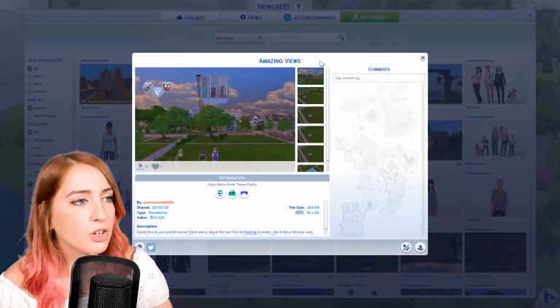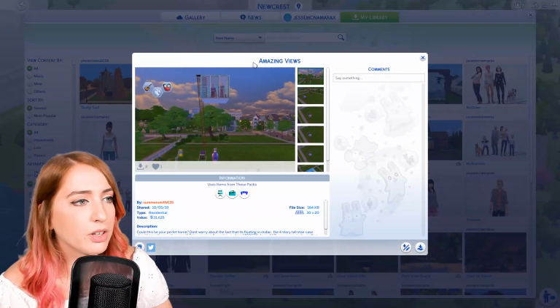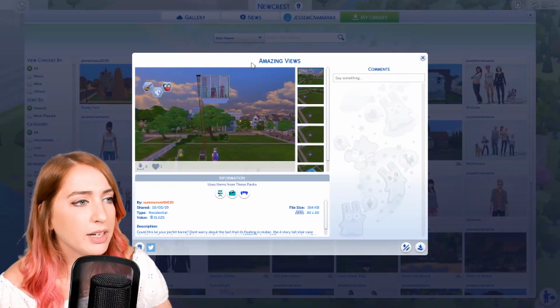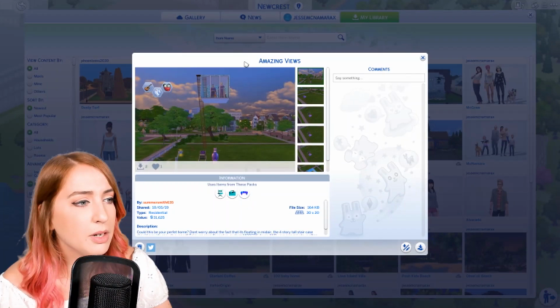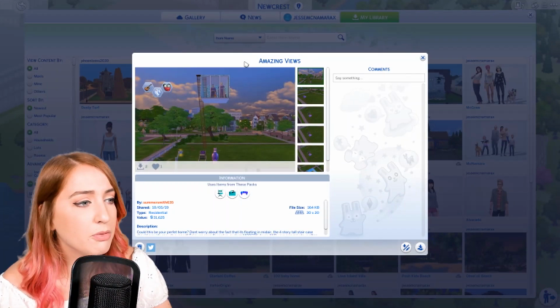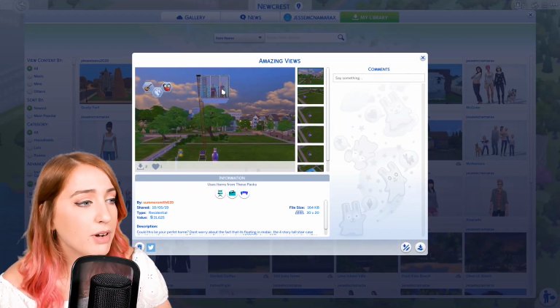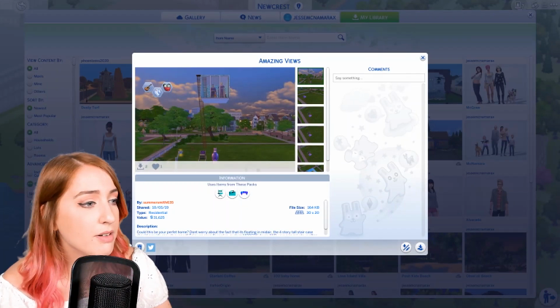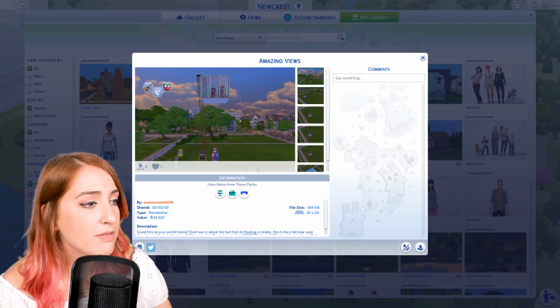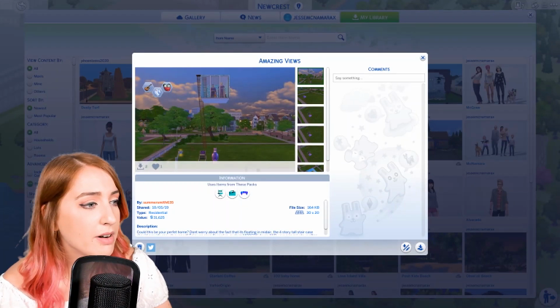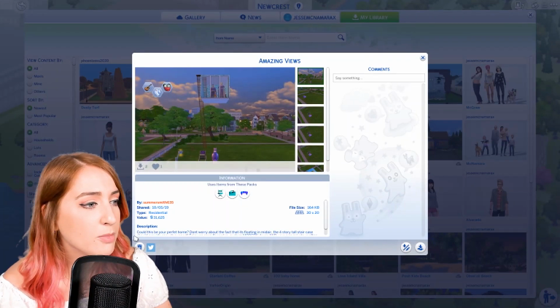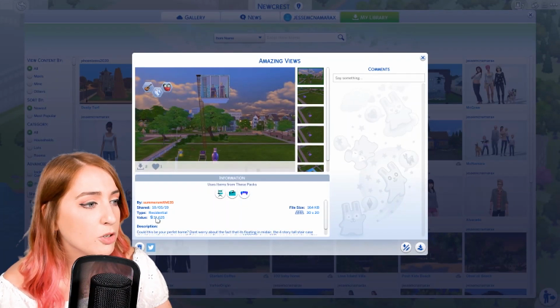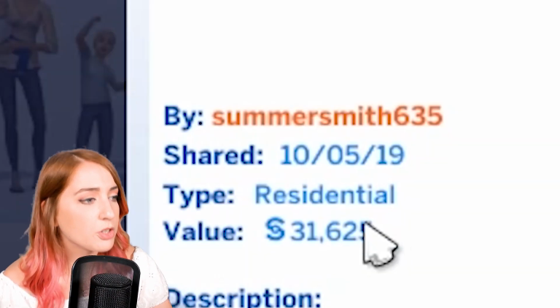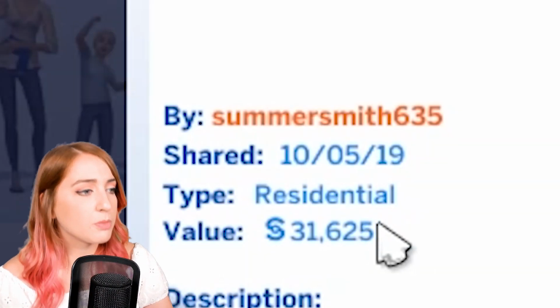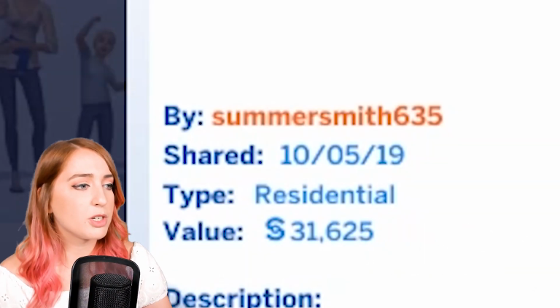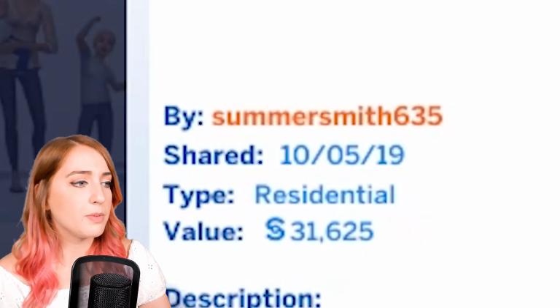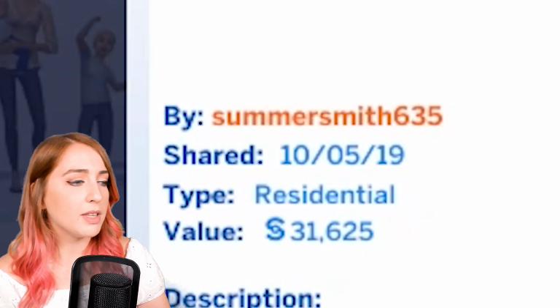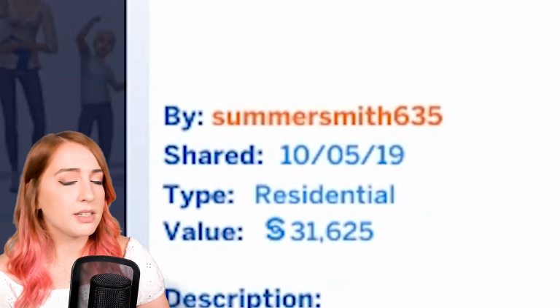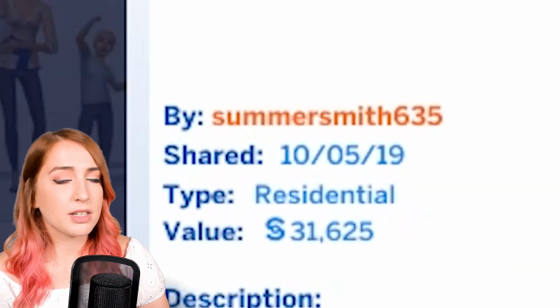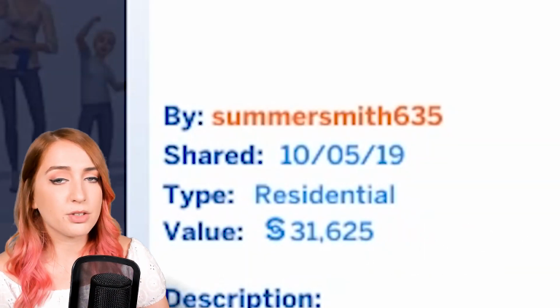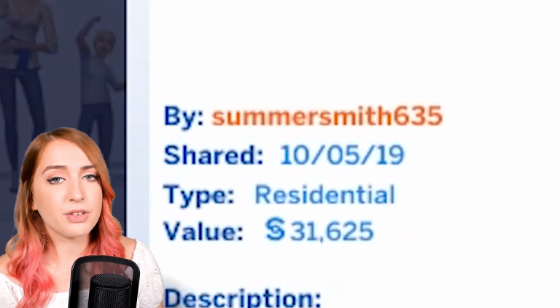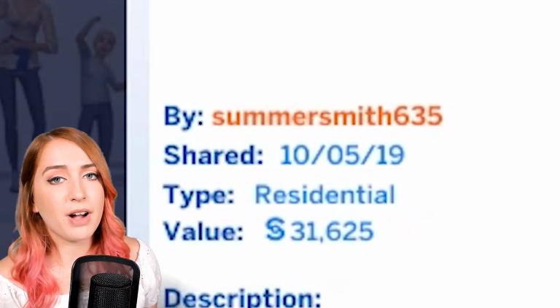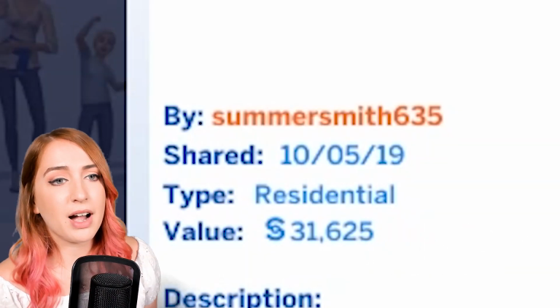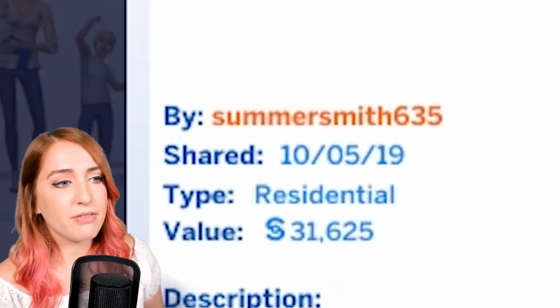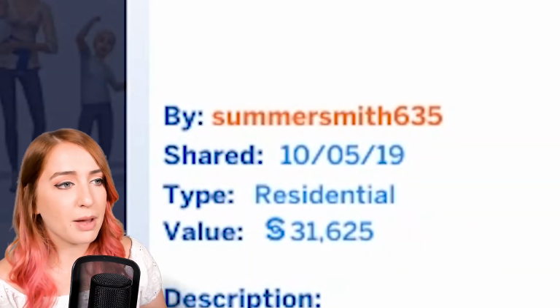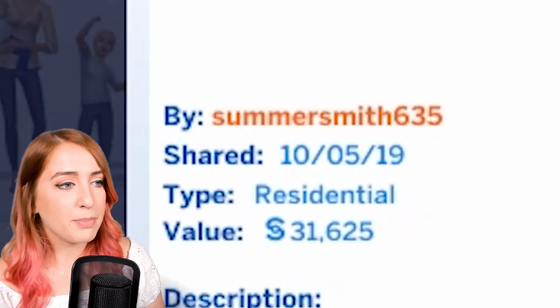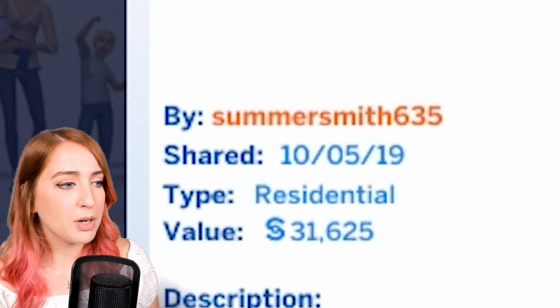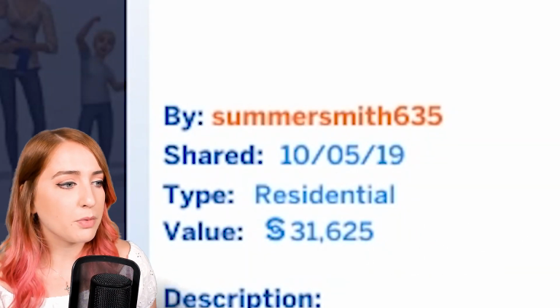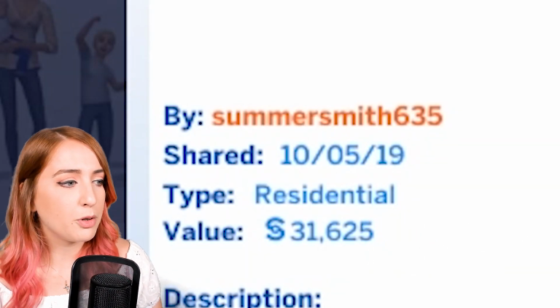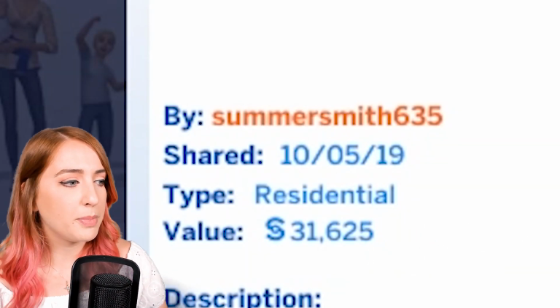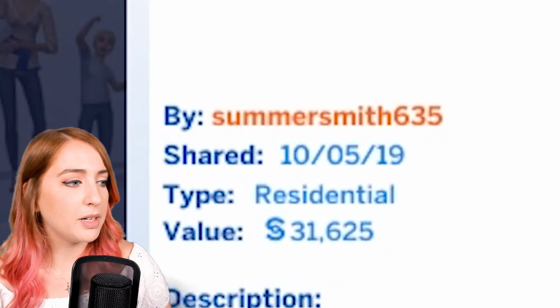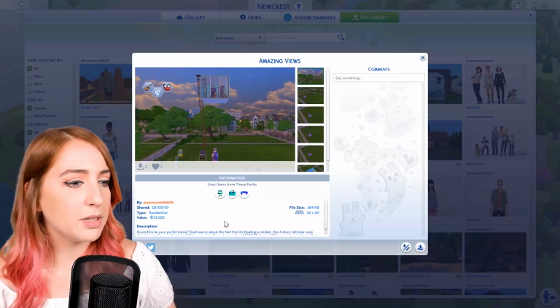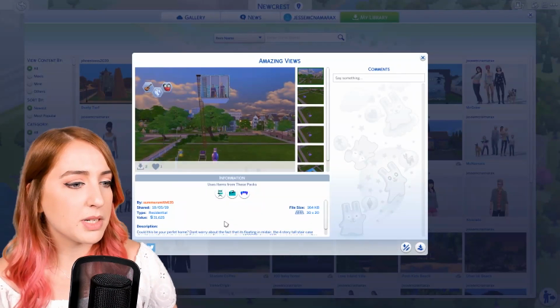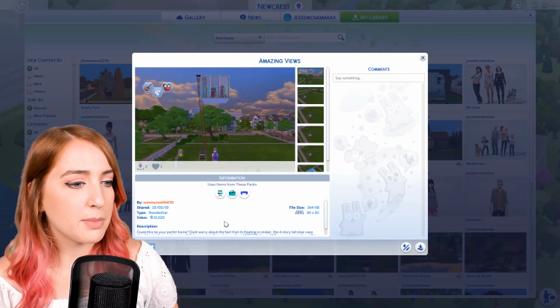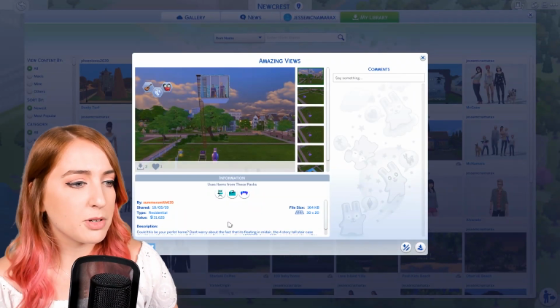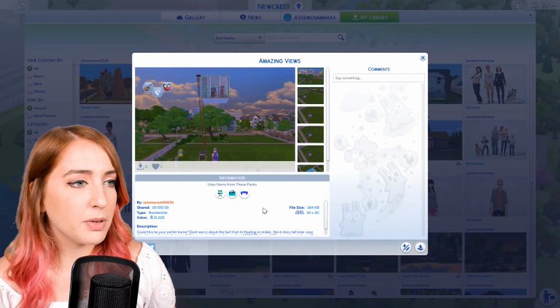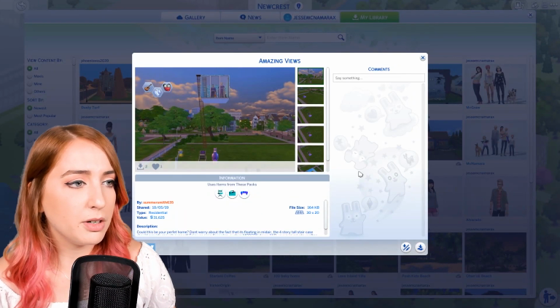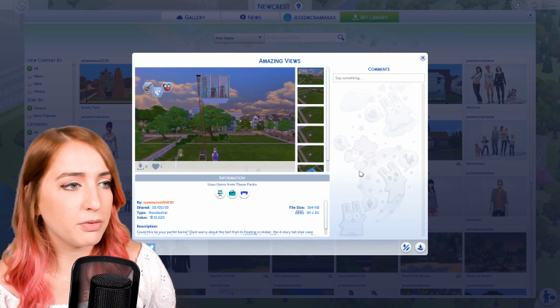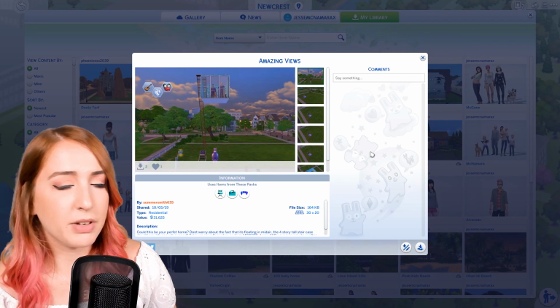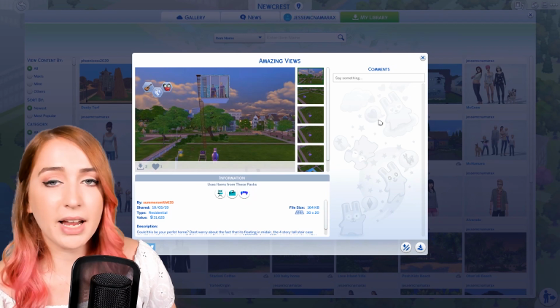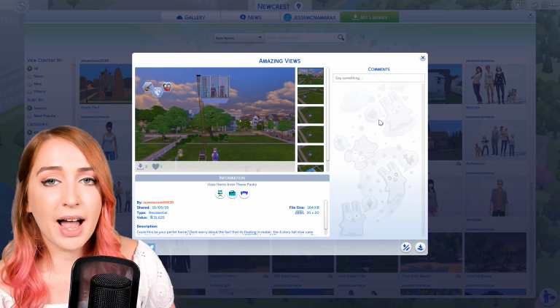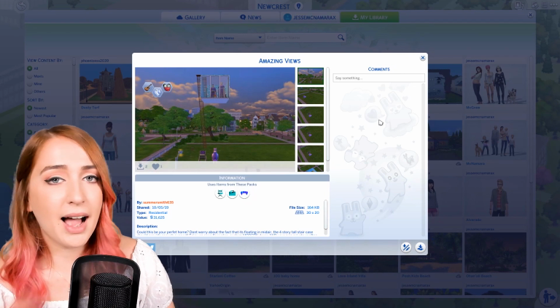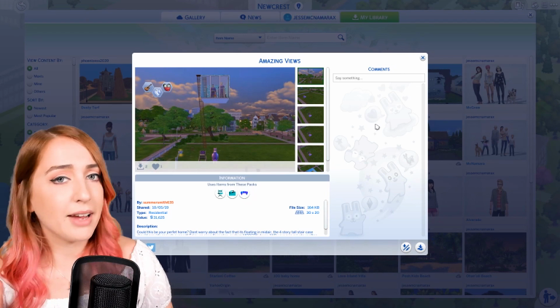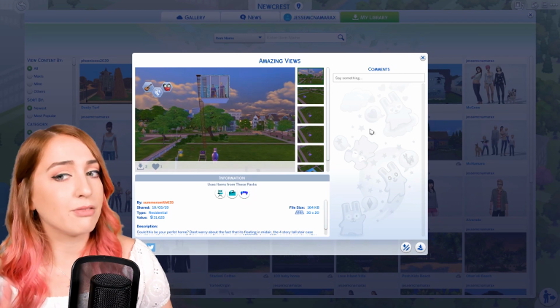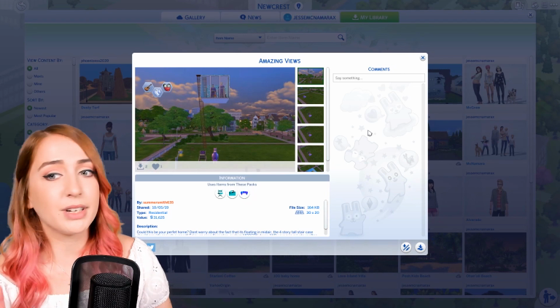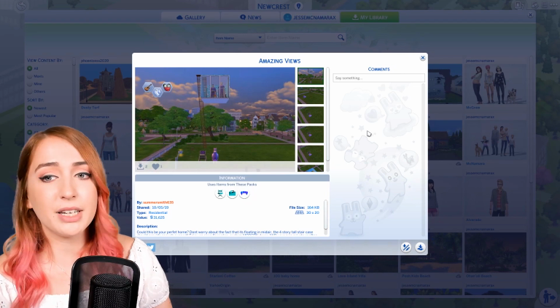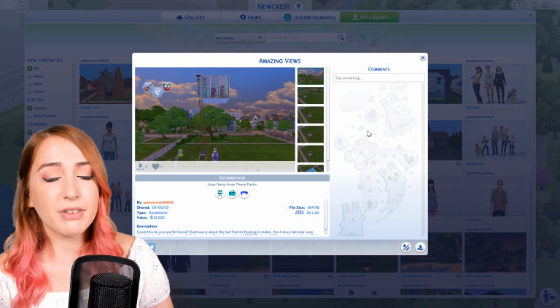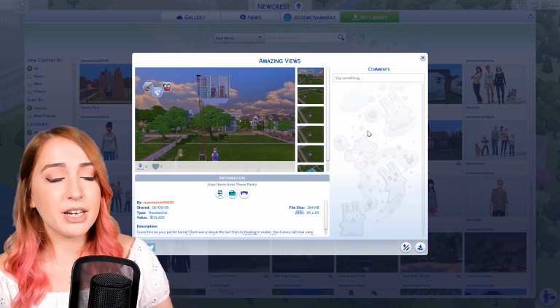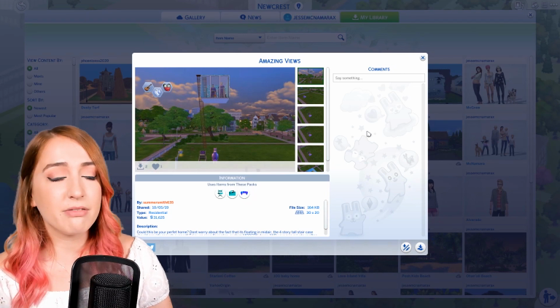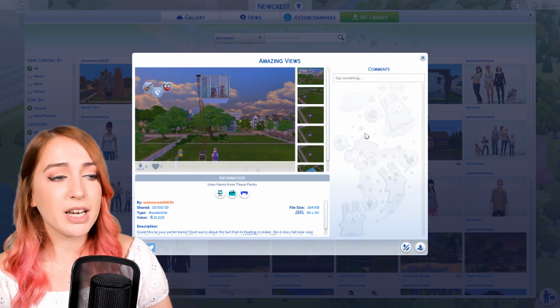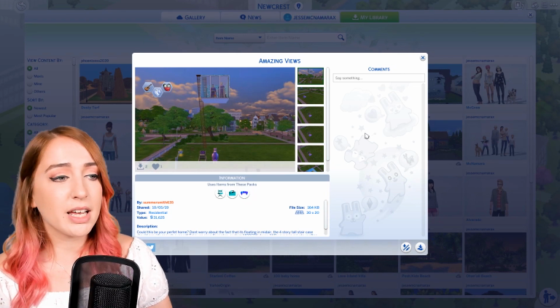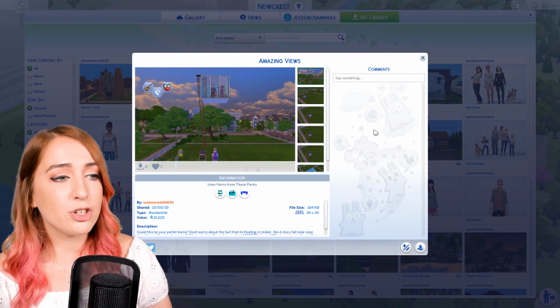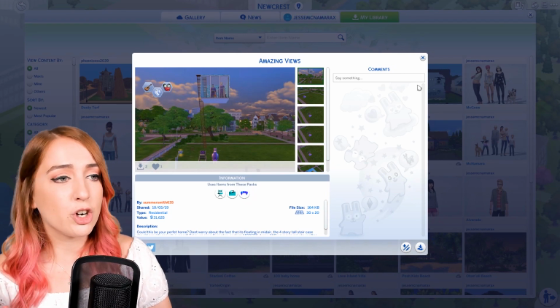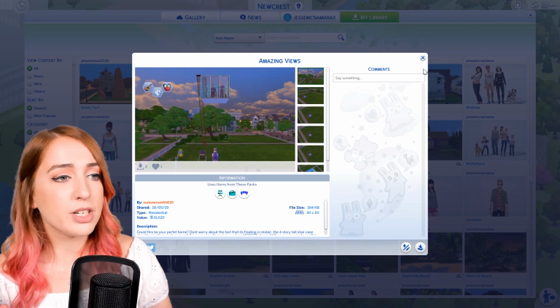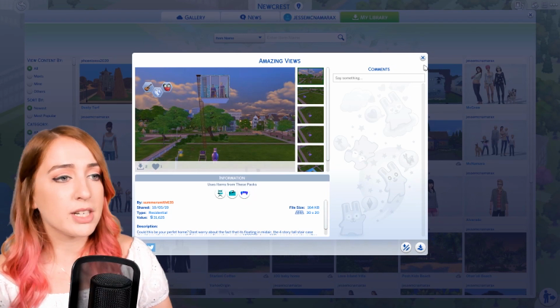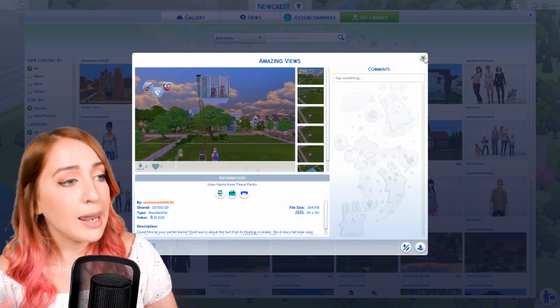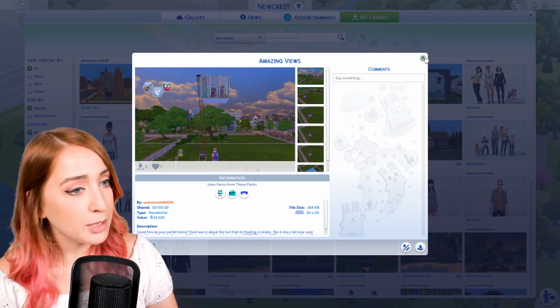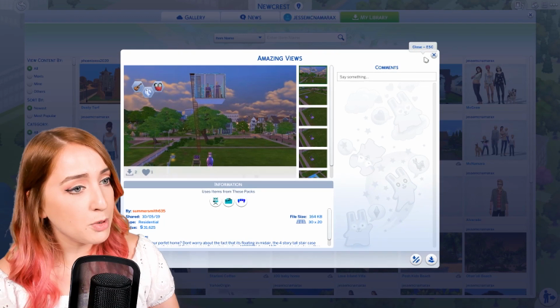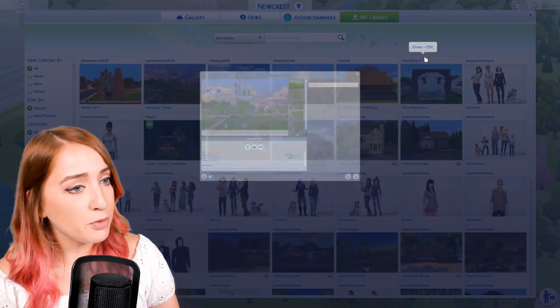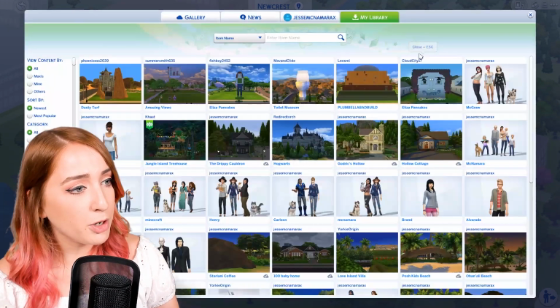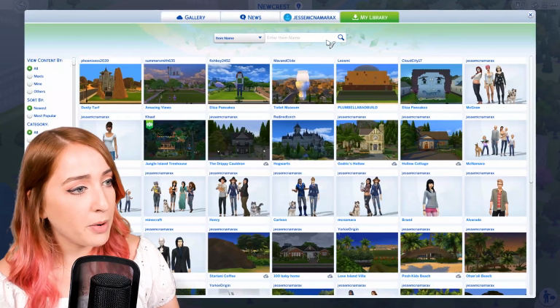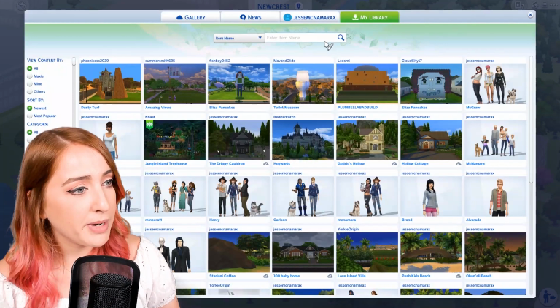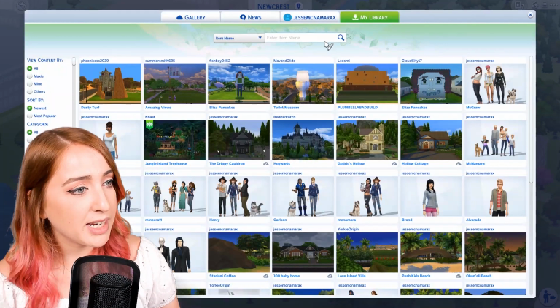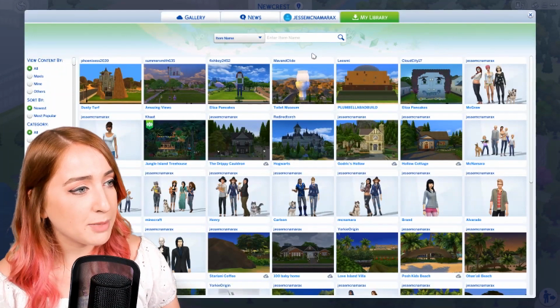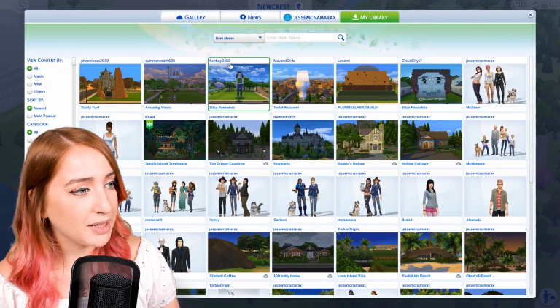Thank you very very much Summersmith635 for that beautiful build — it was absolutely lovely, I really really enjoyed it. Let's move on to our next build.